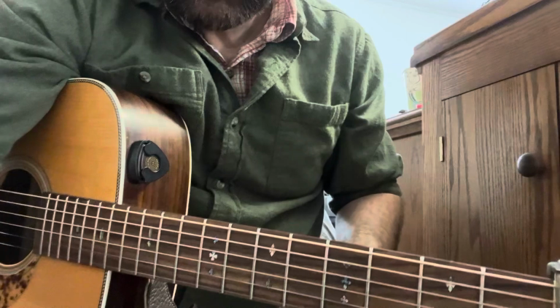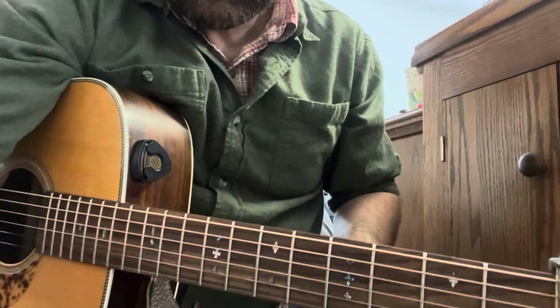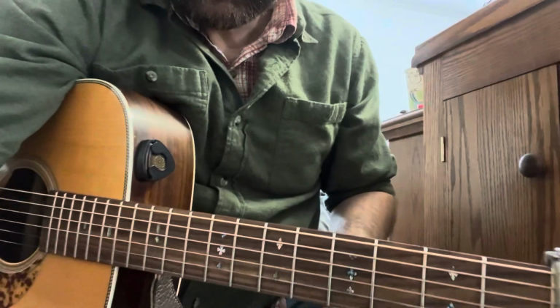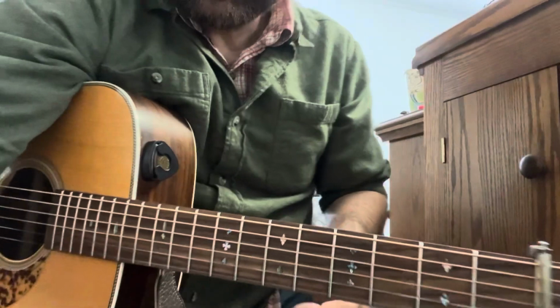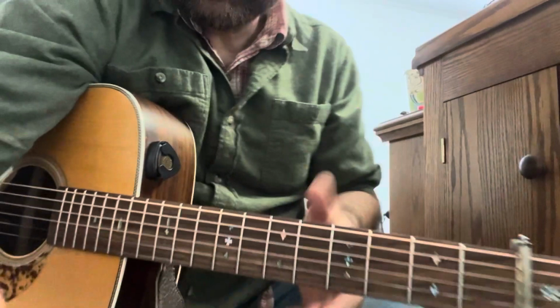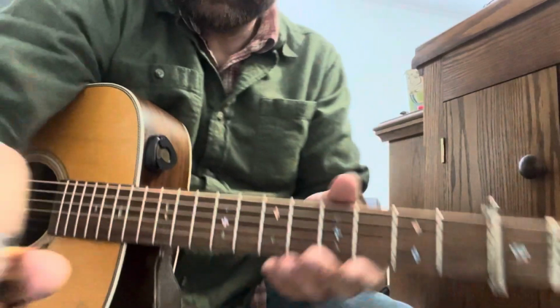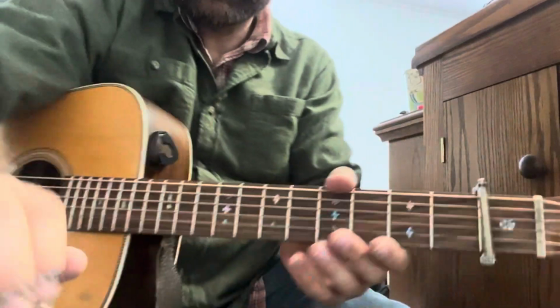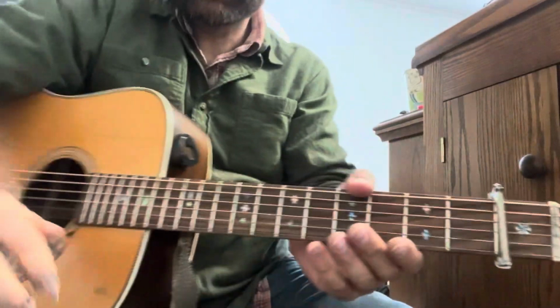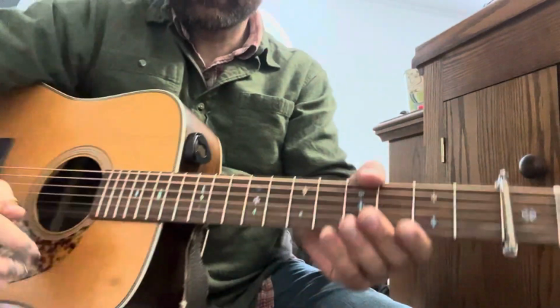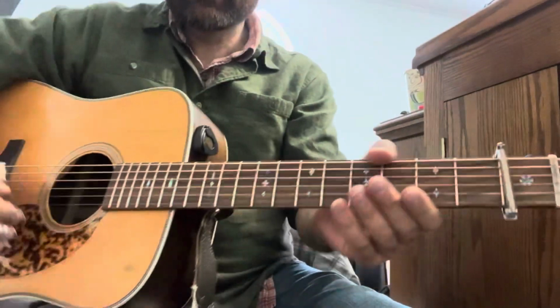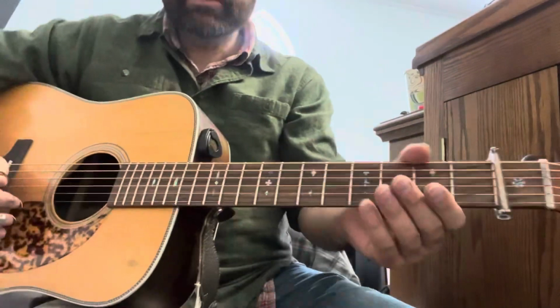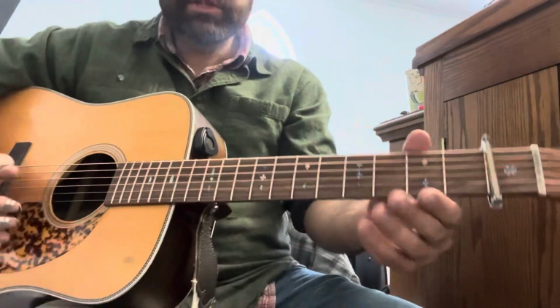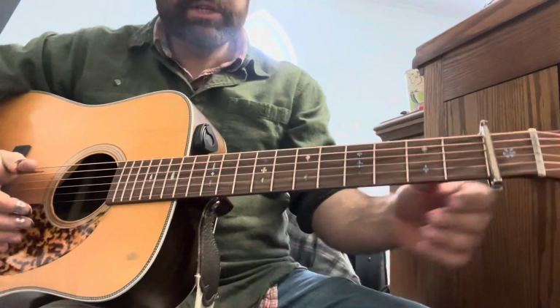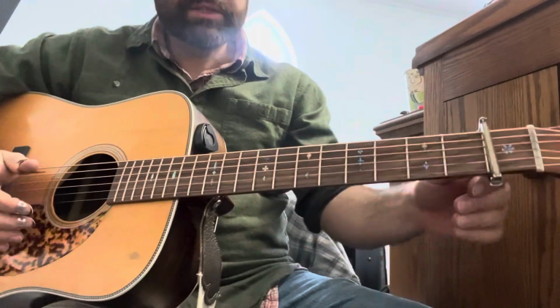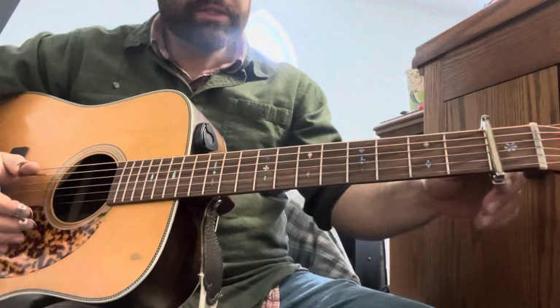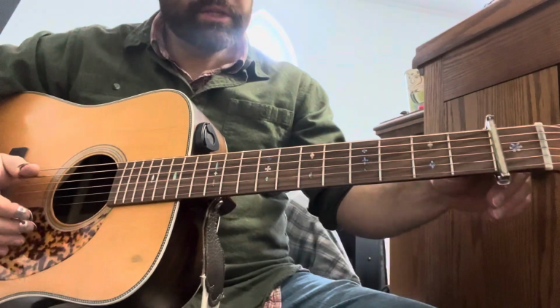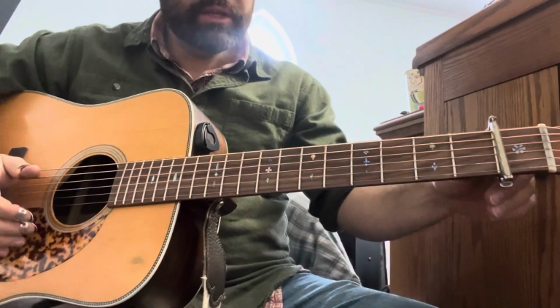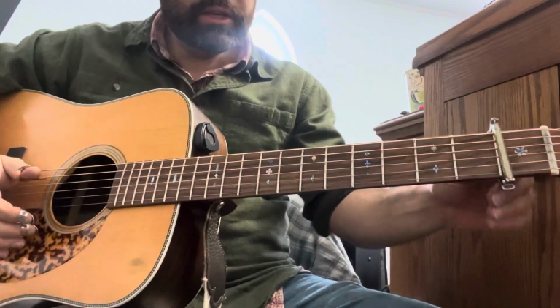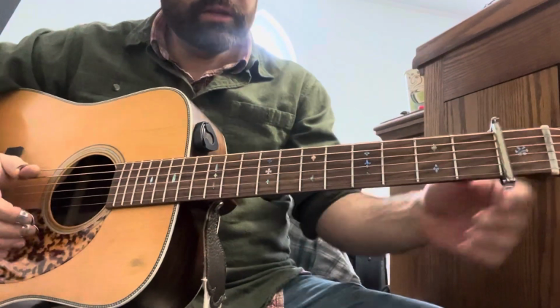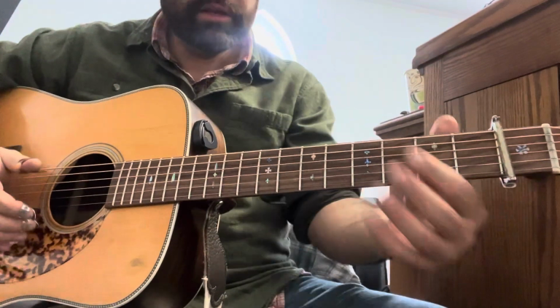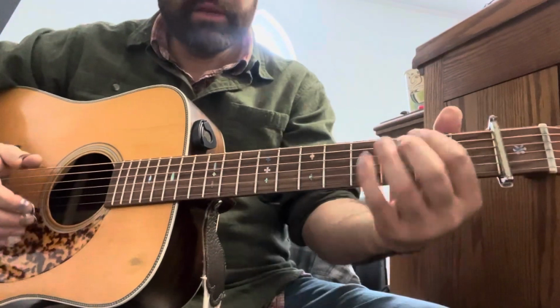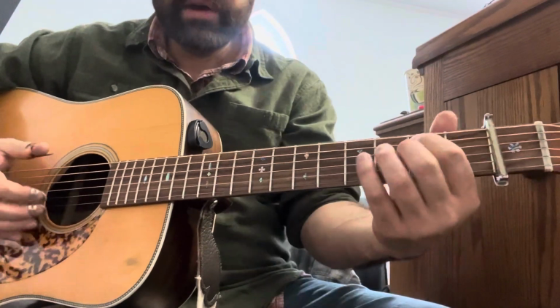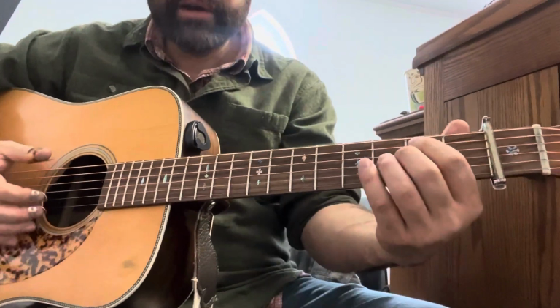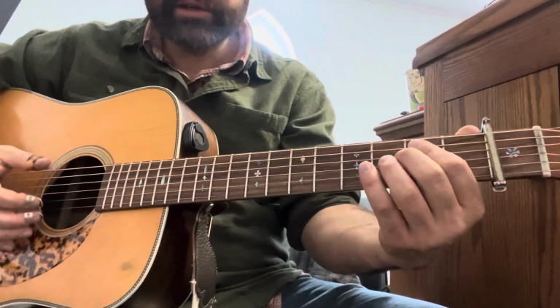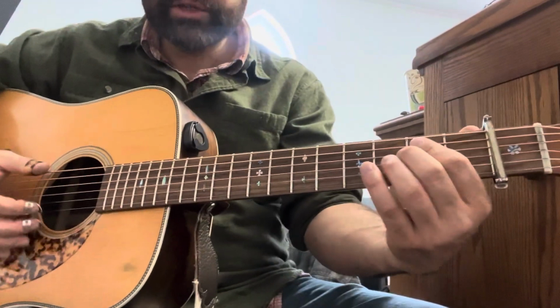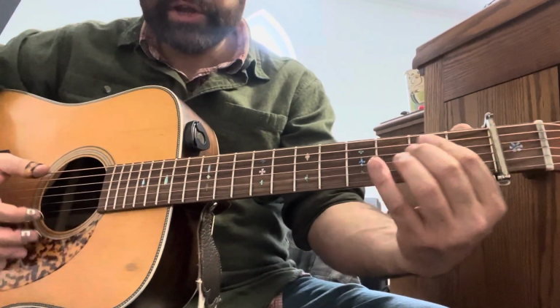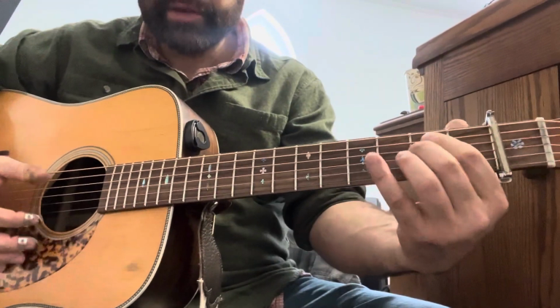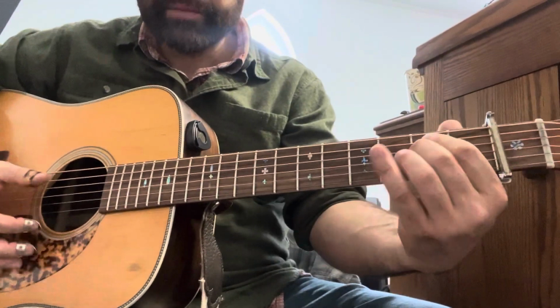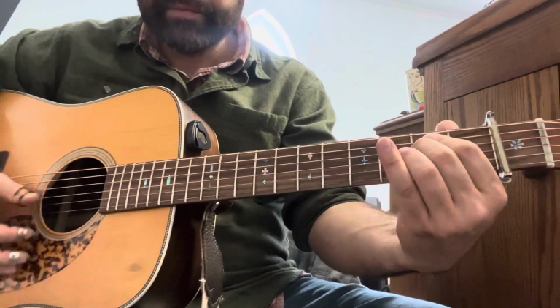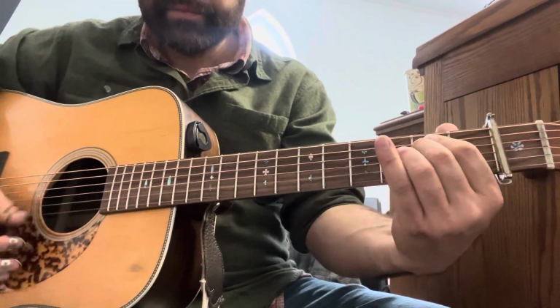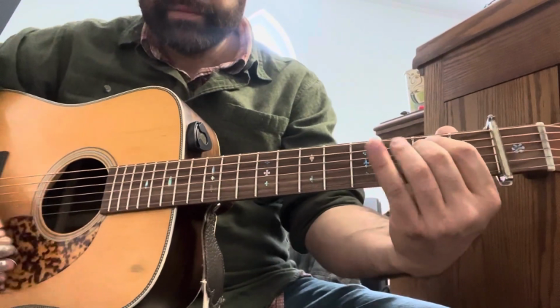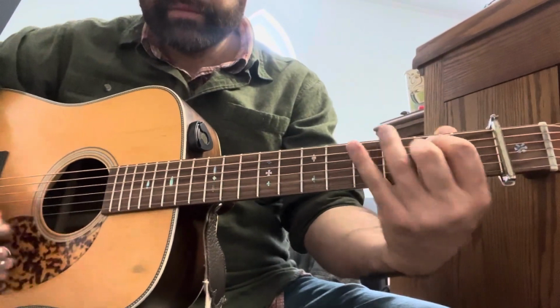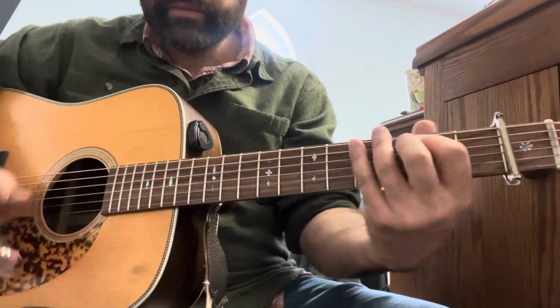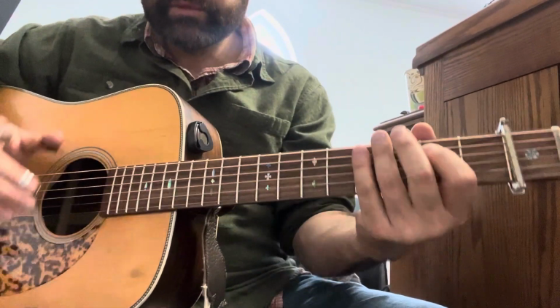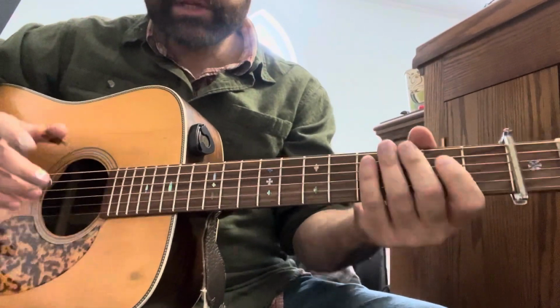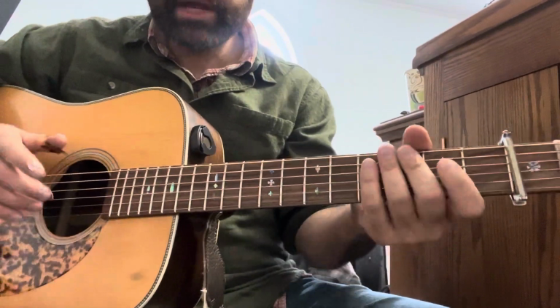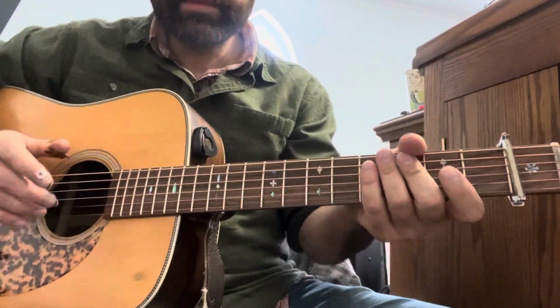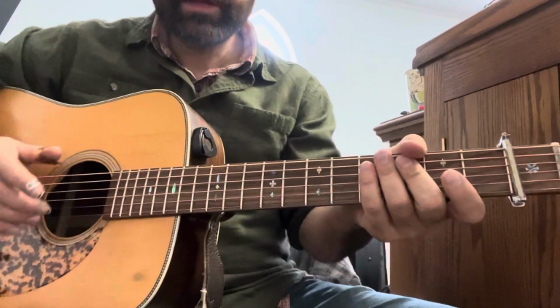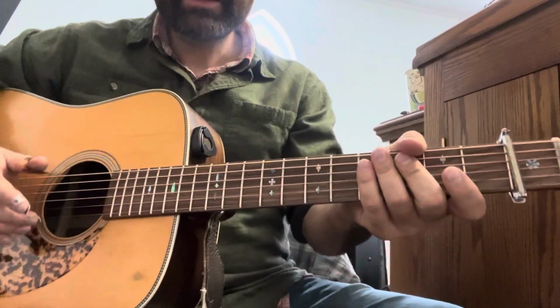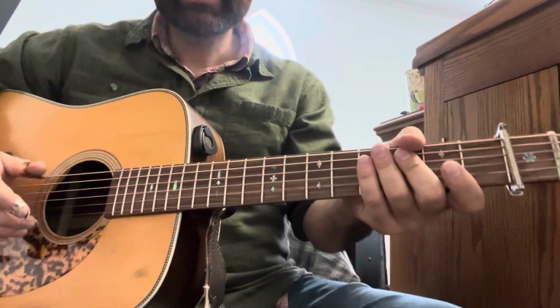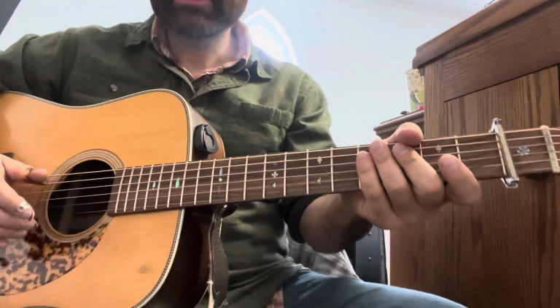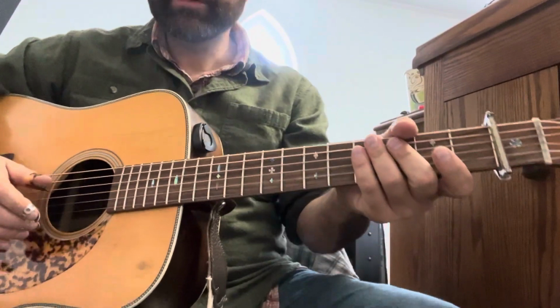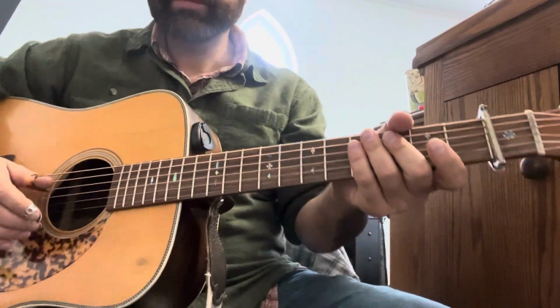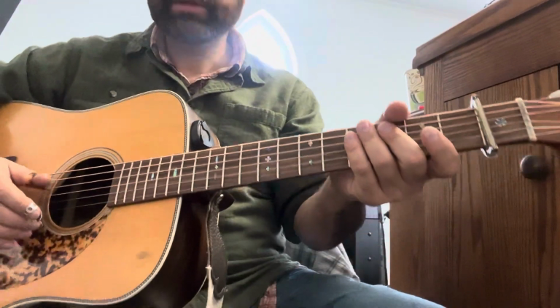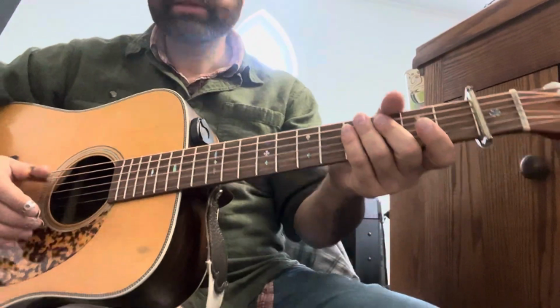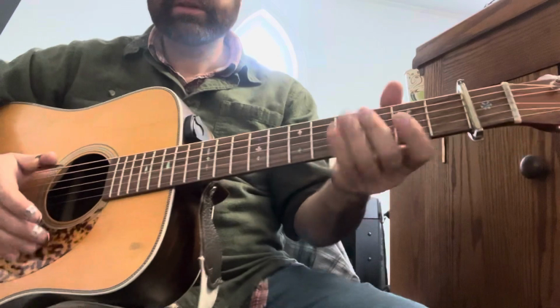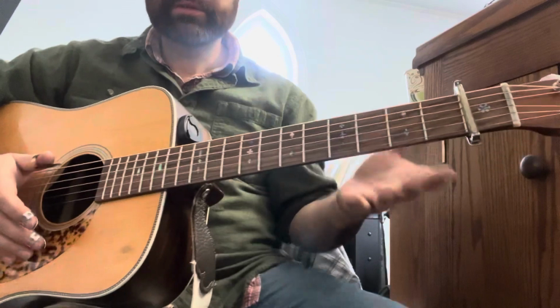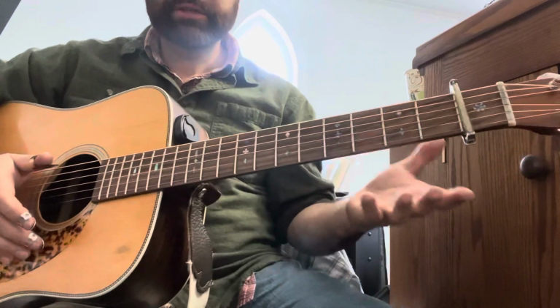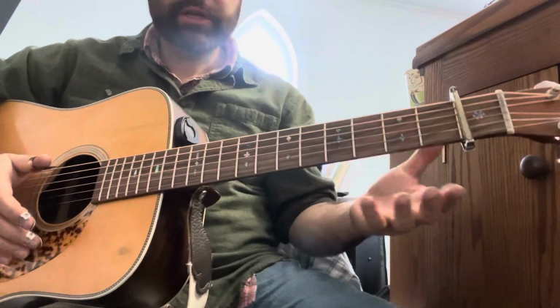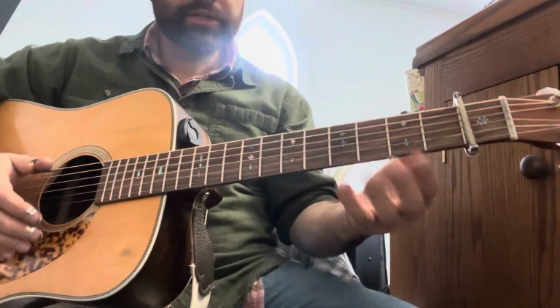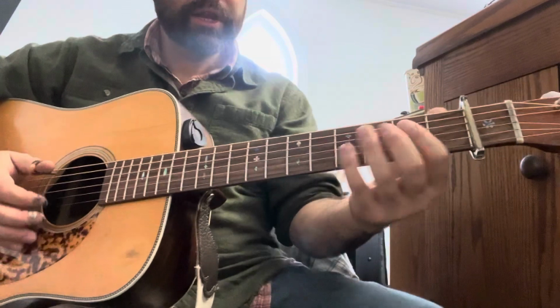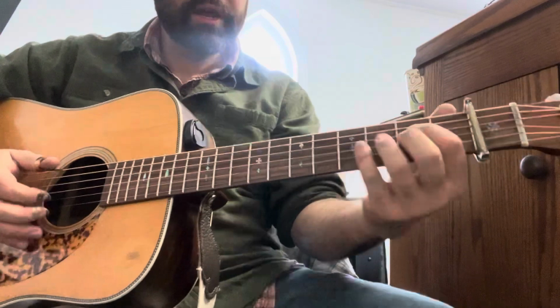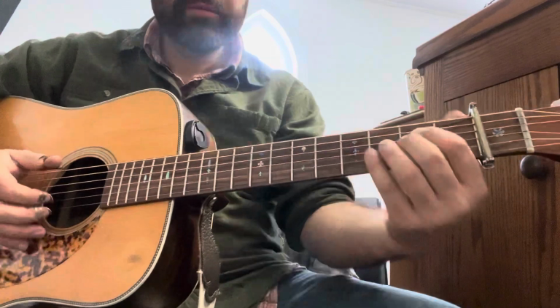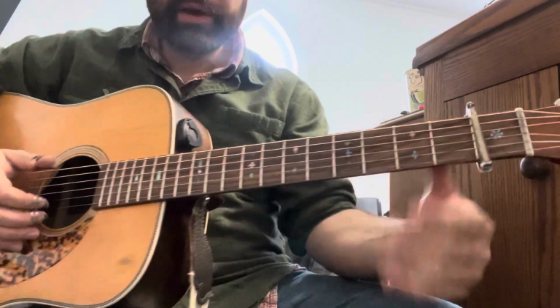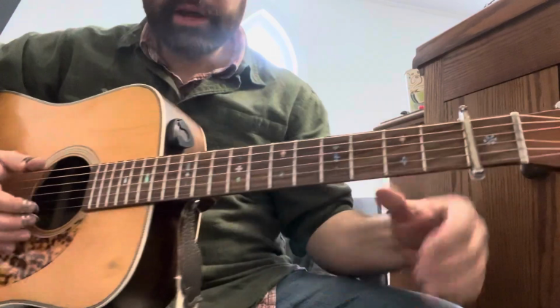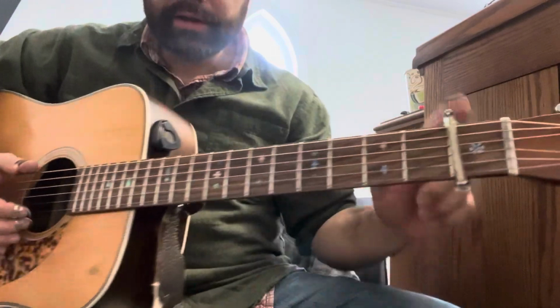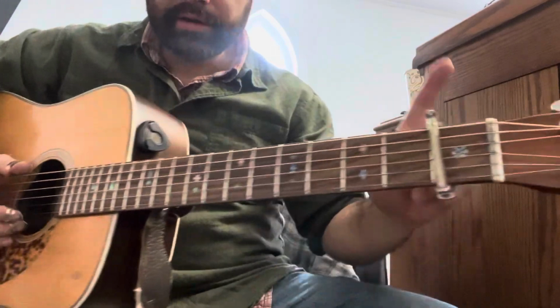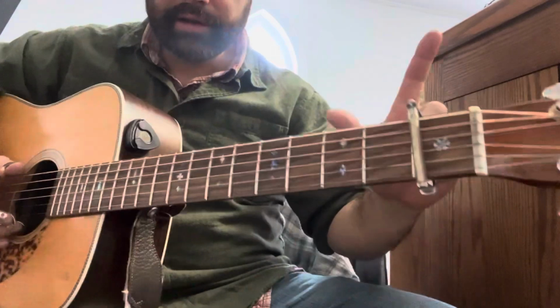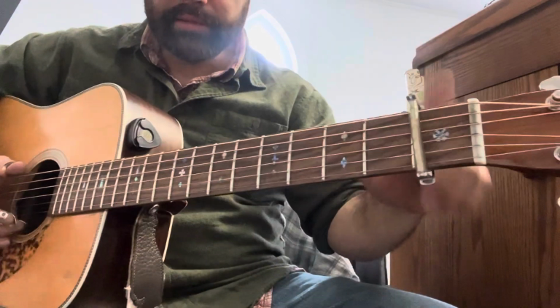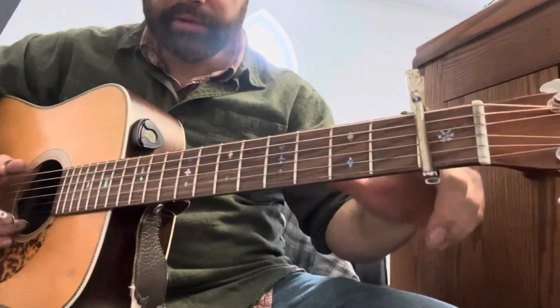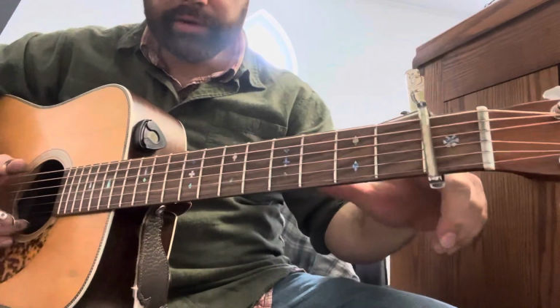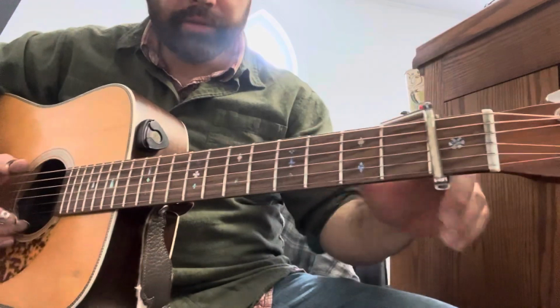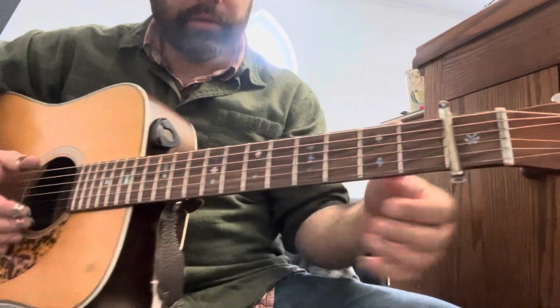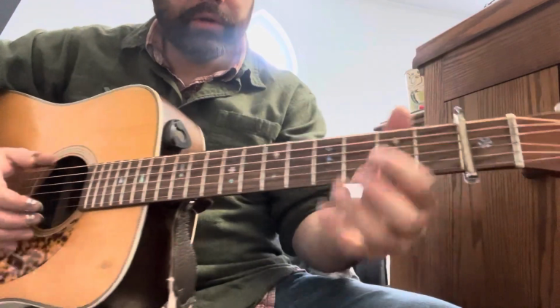So this is 'Come to Jesus' in the E minor shape, same key Sam does it in, so it's actually F minor, capo'd at one.